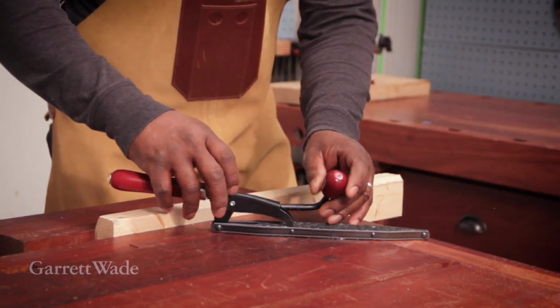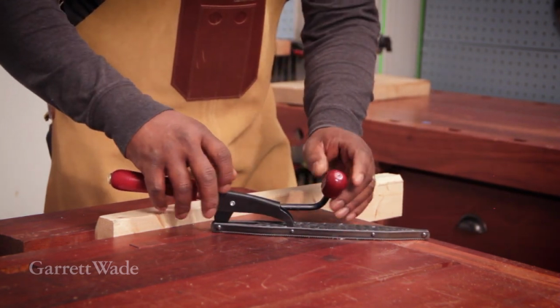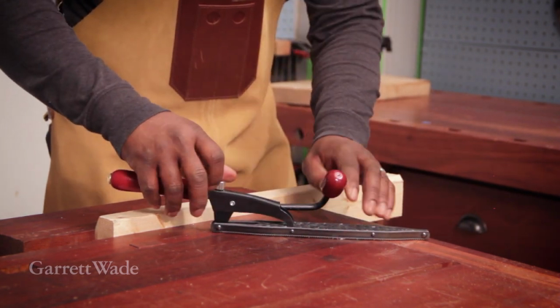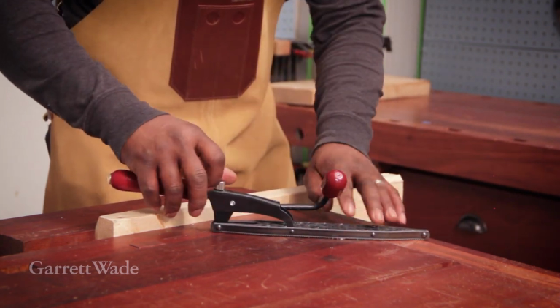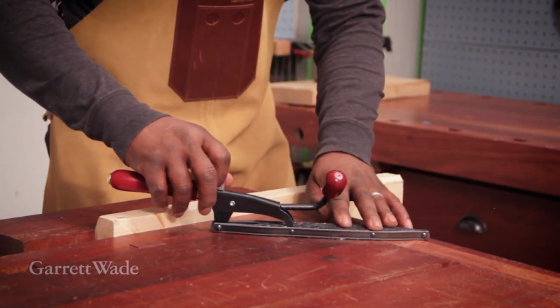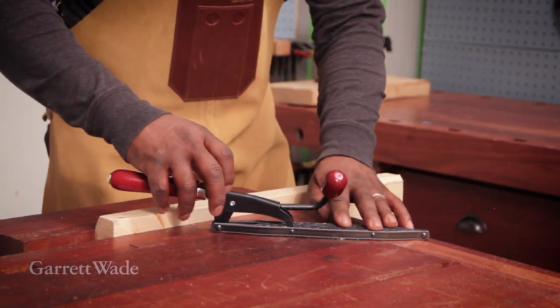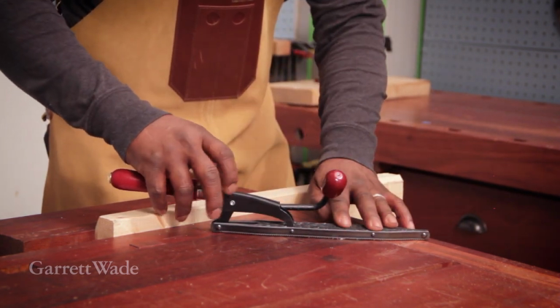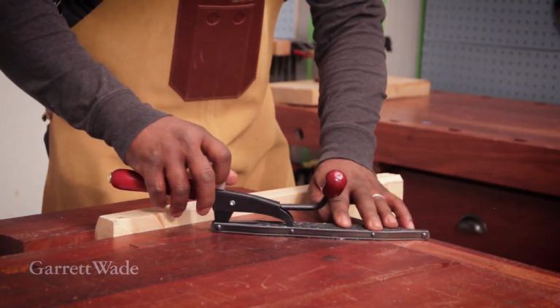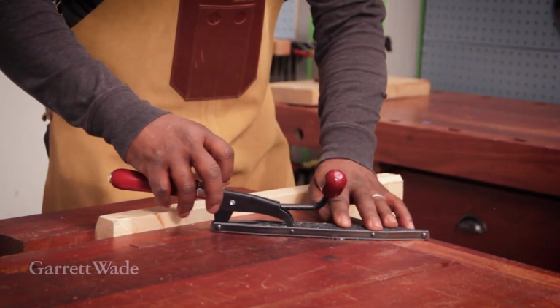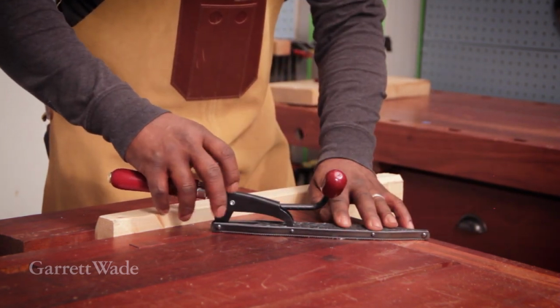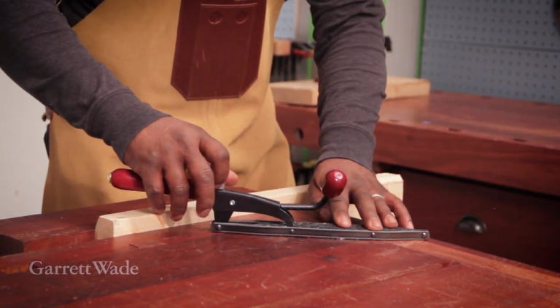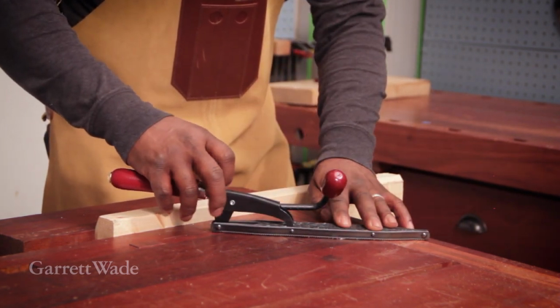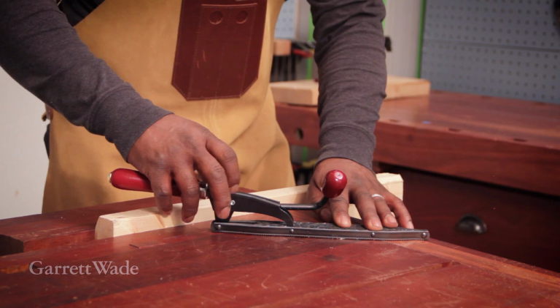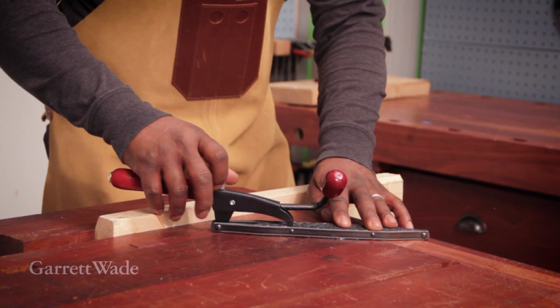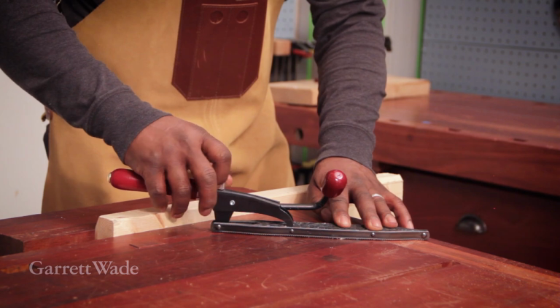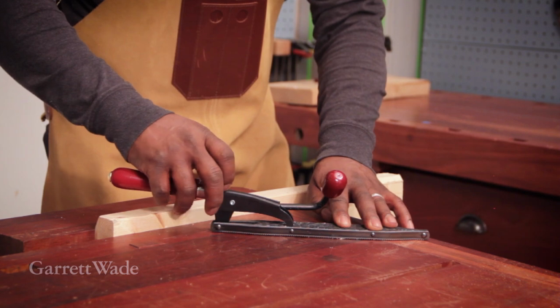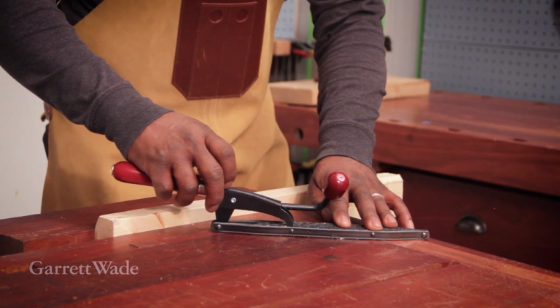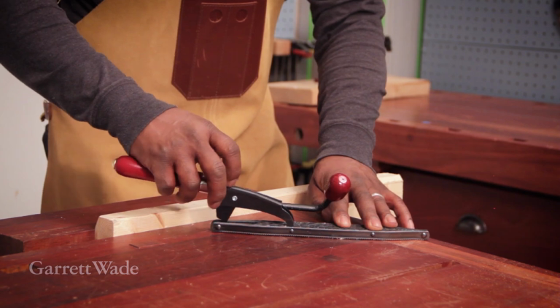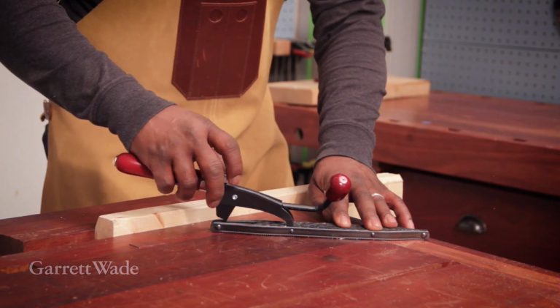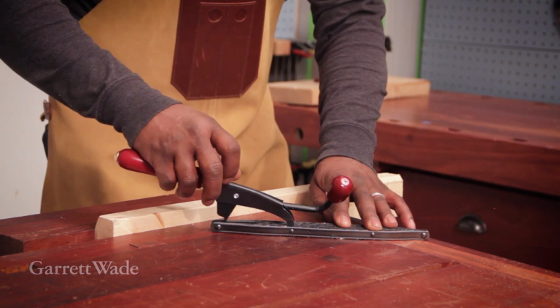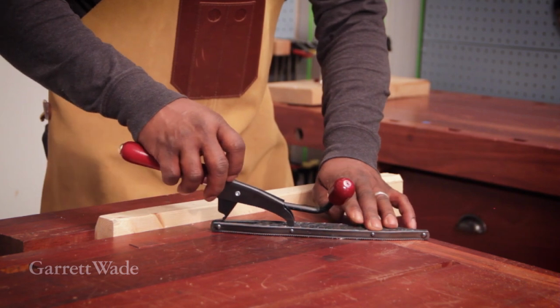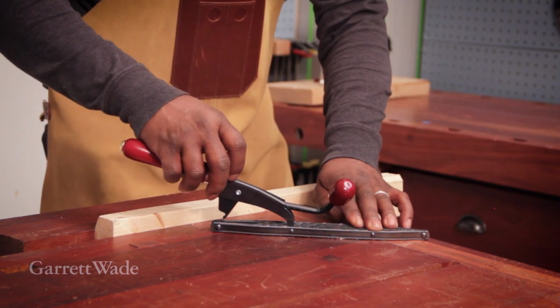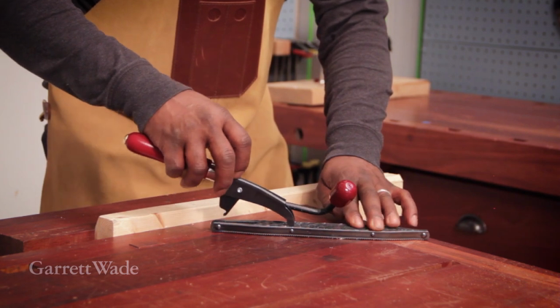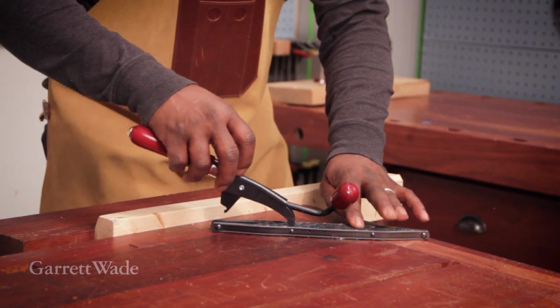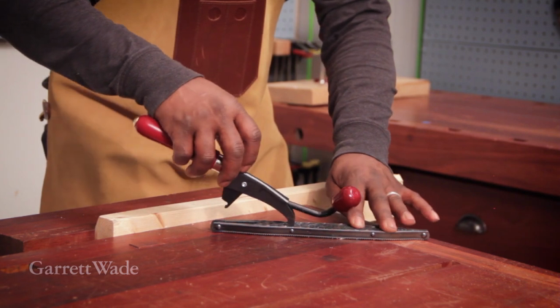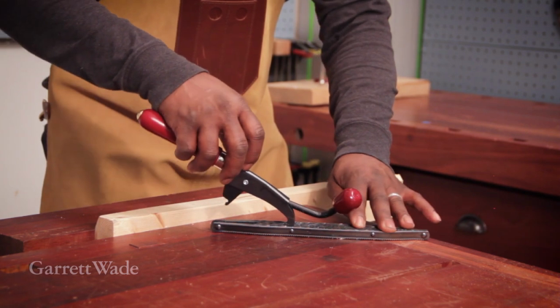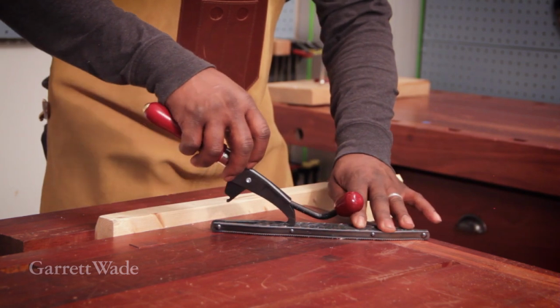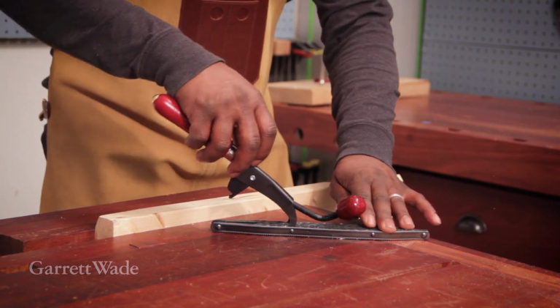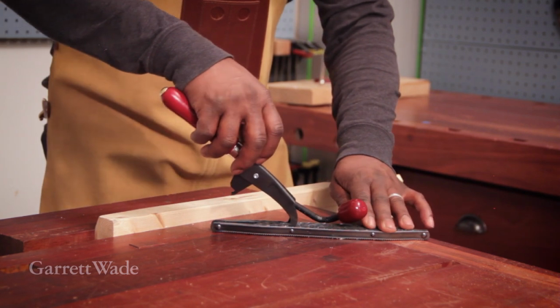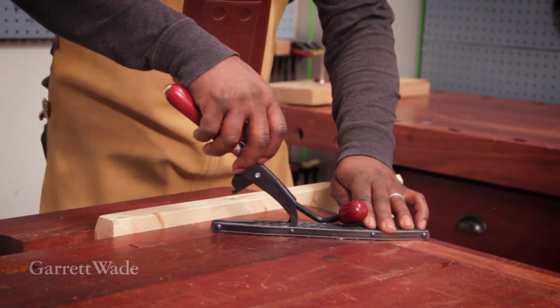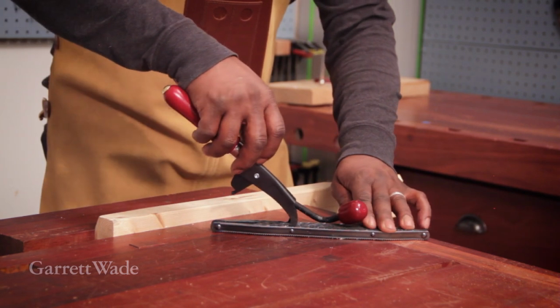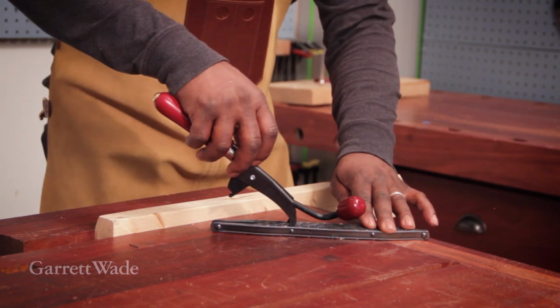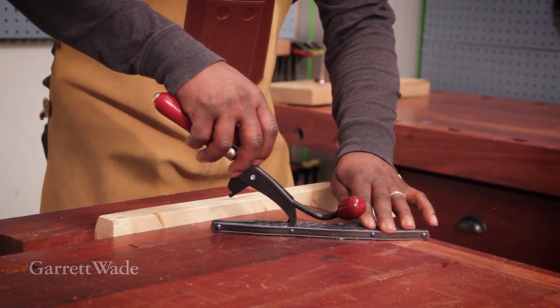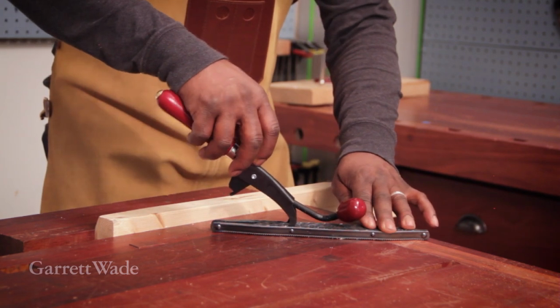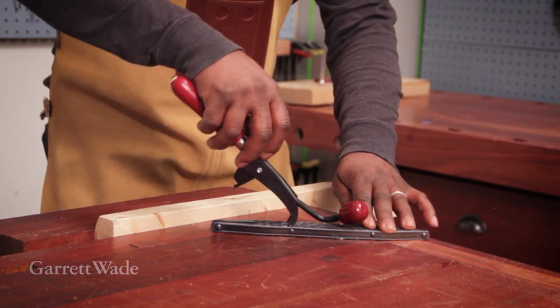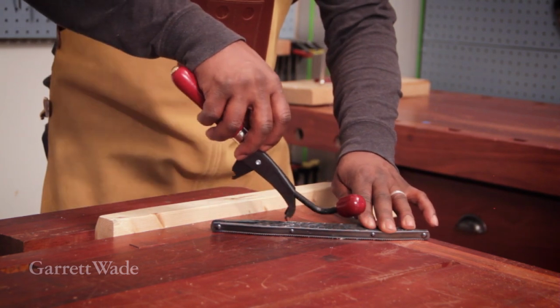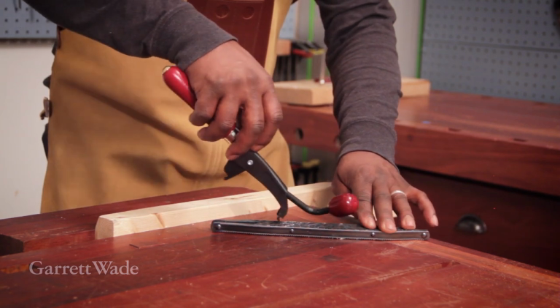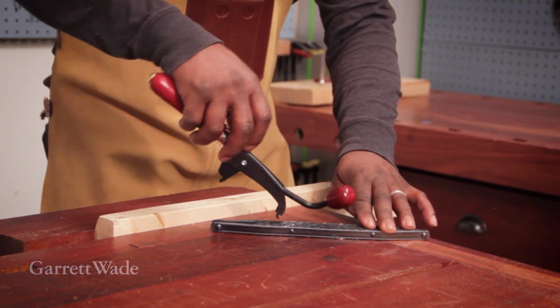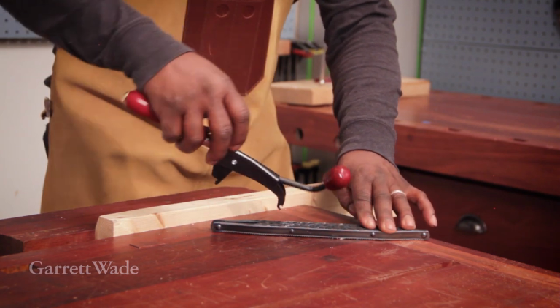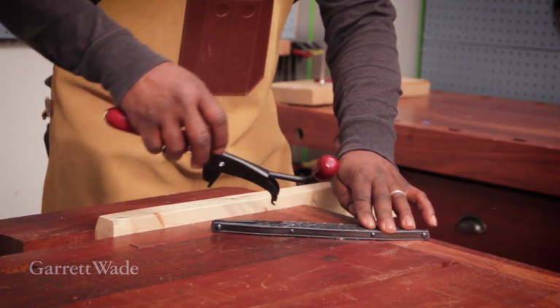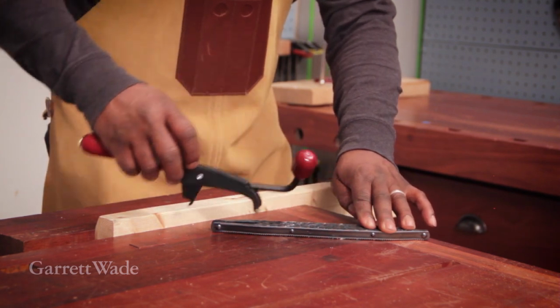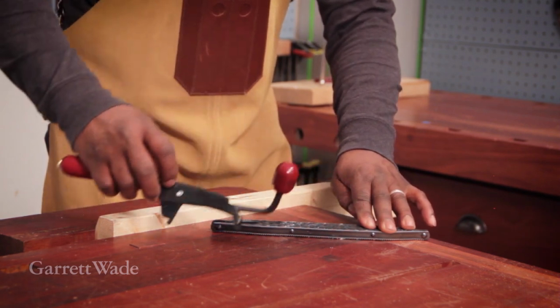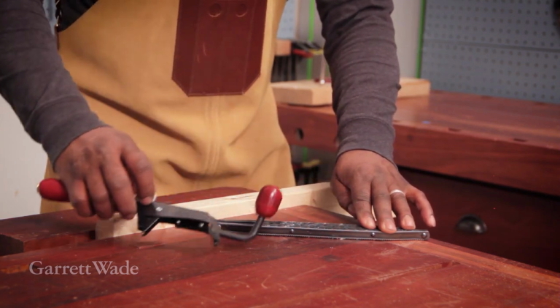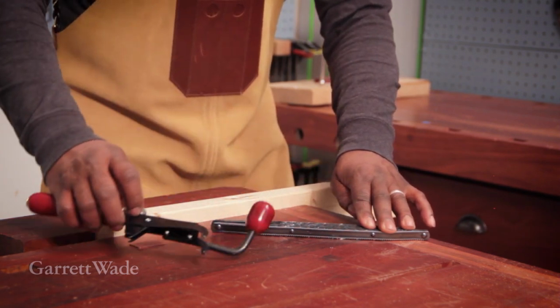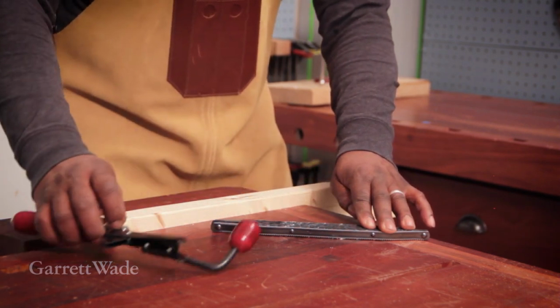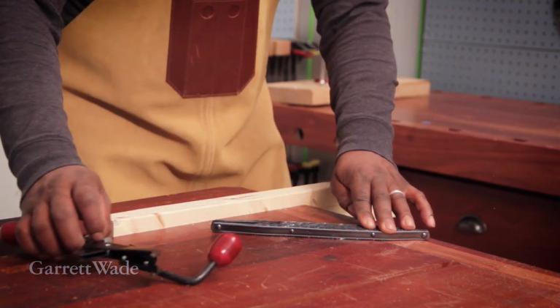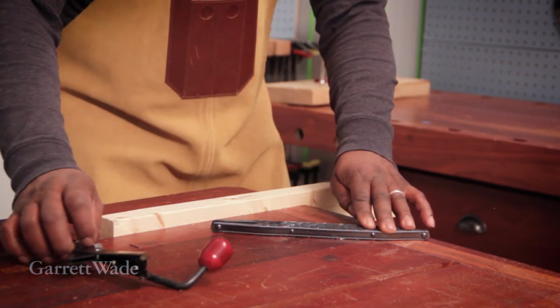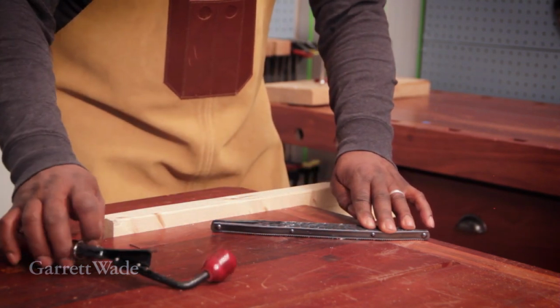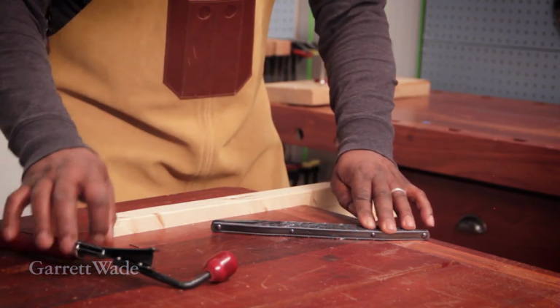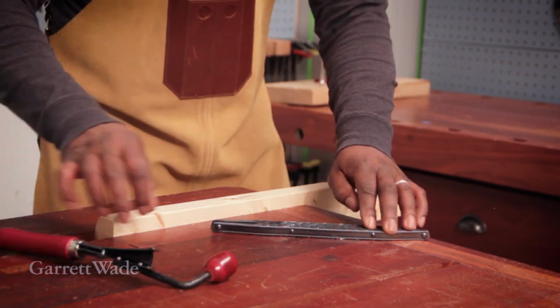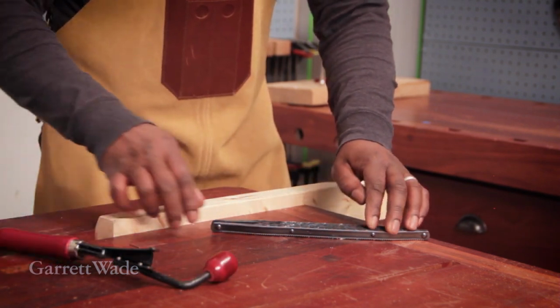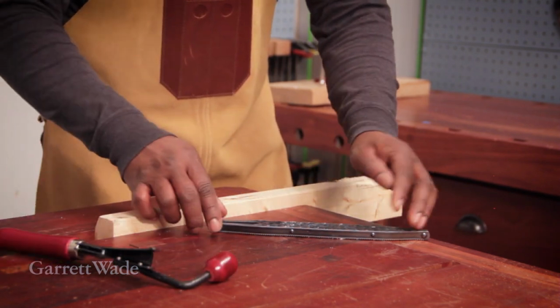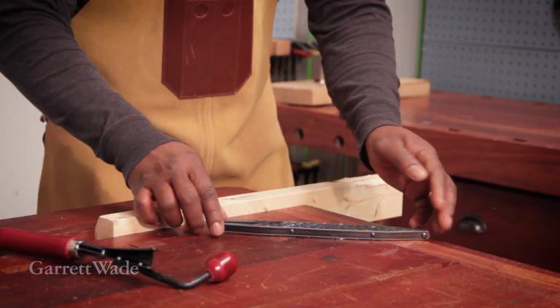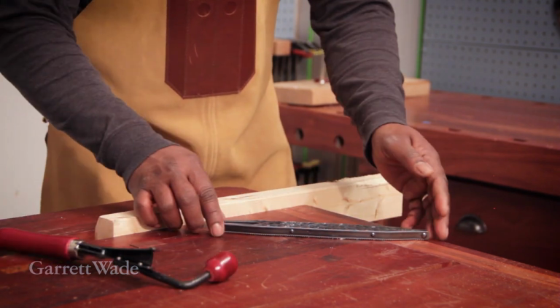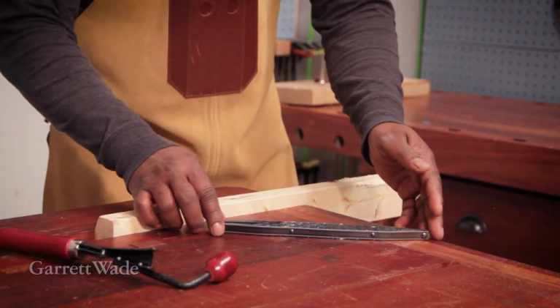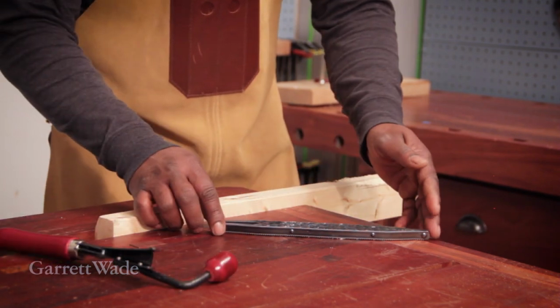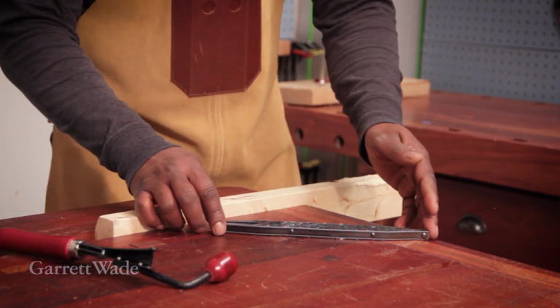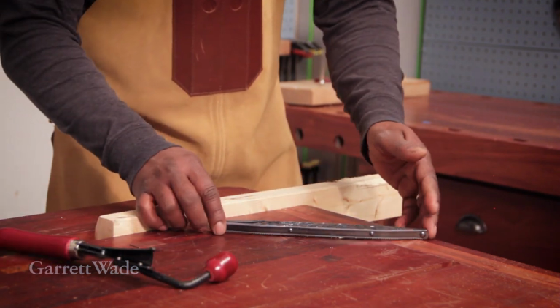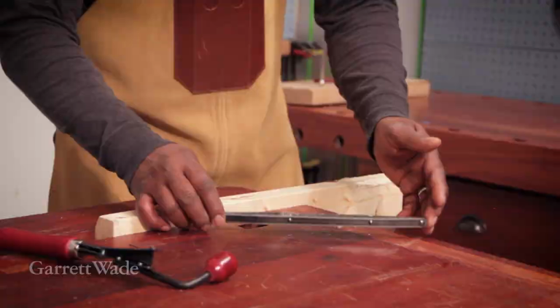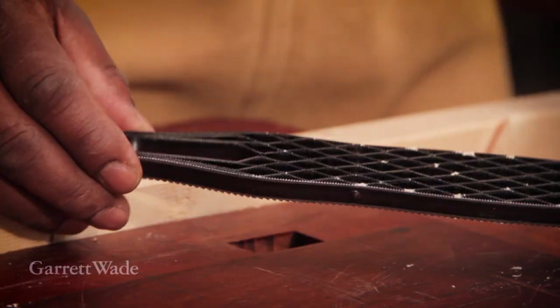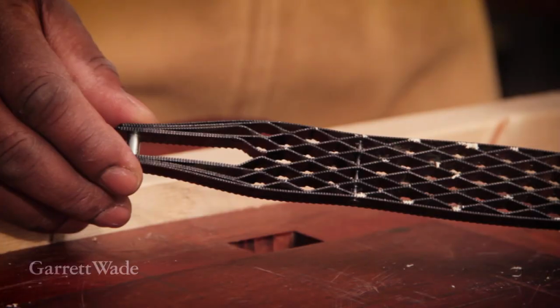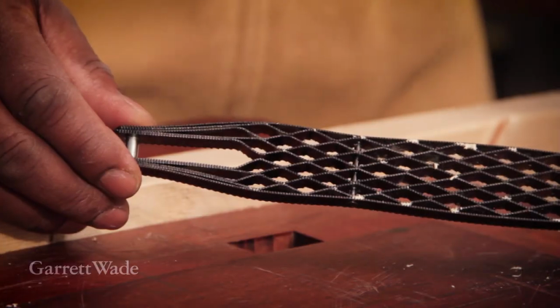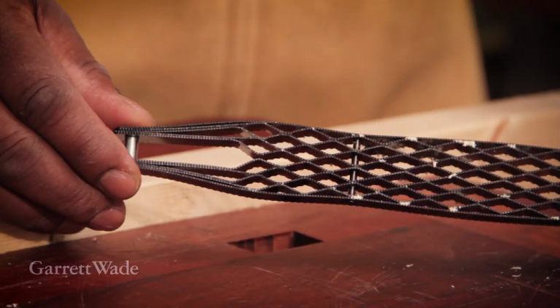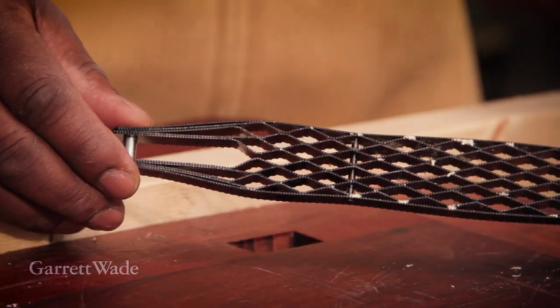Once the coarse work is done, it's easy to flip over to the fine face, which is still pretty aggressive, but it cuts super smooth.